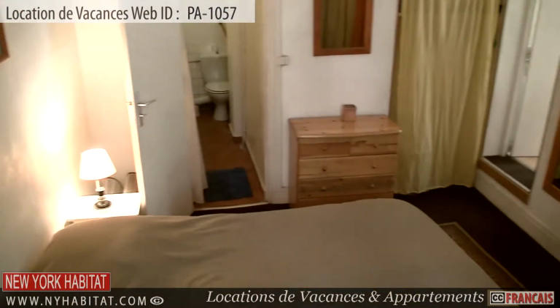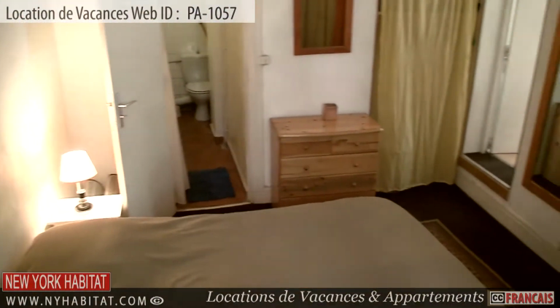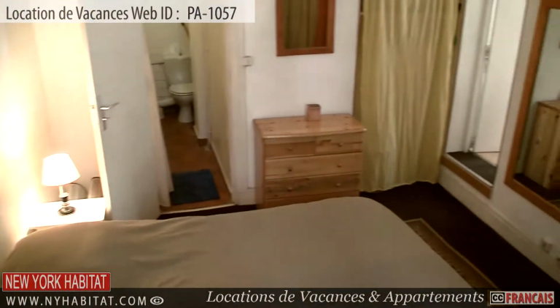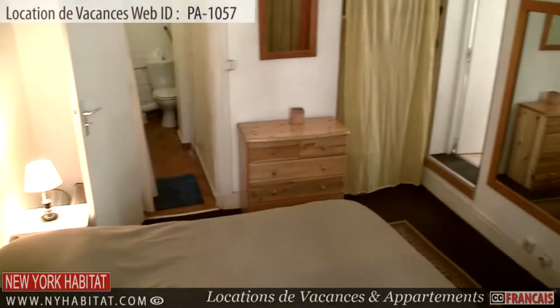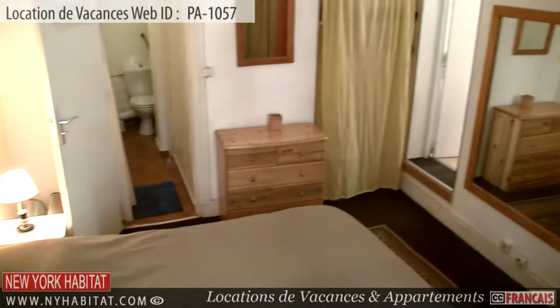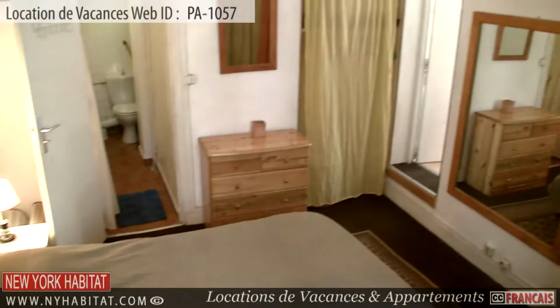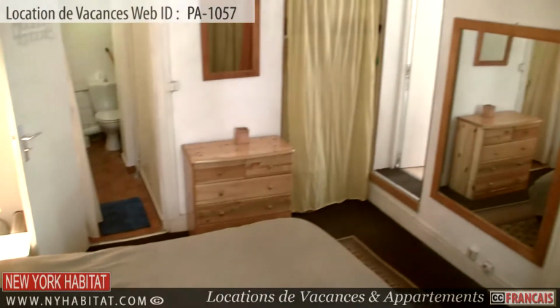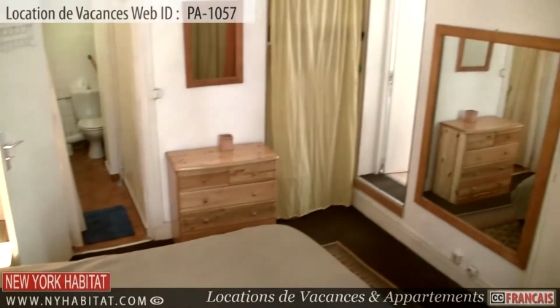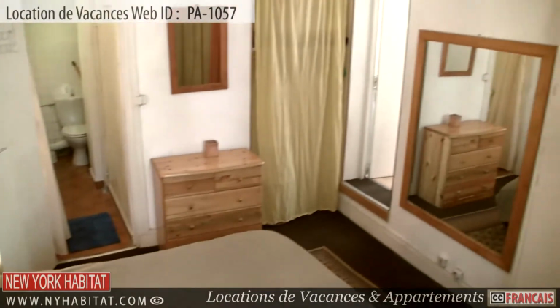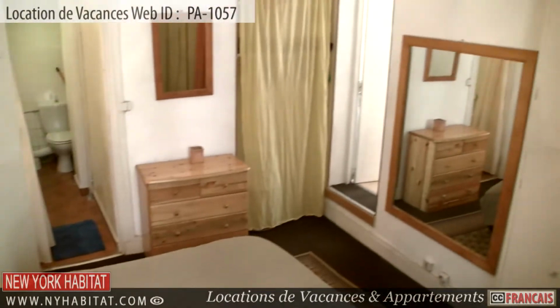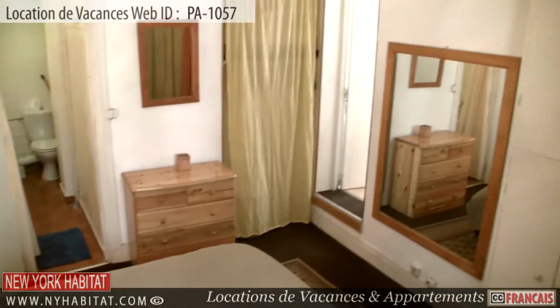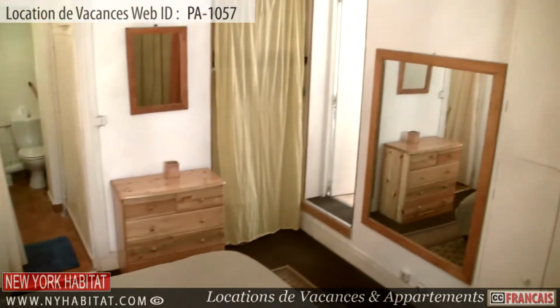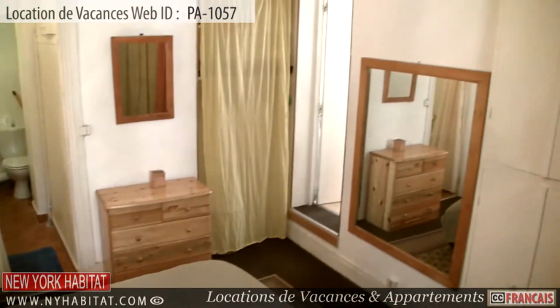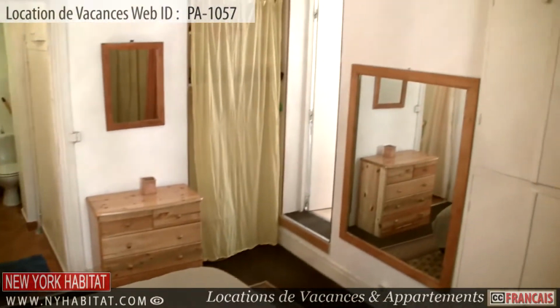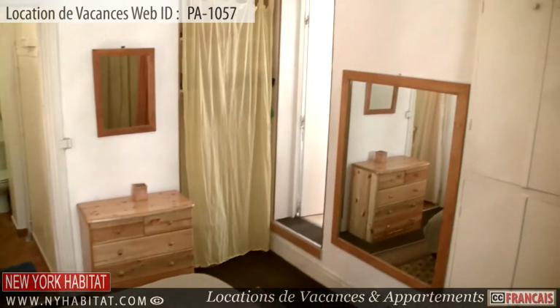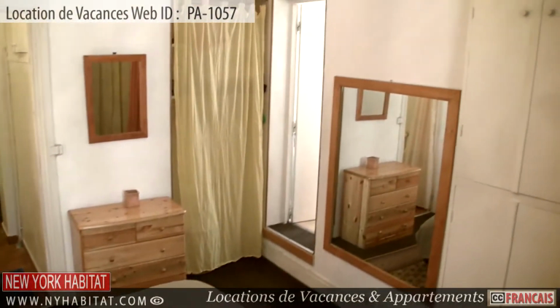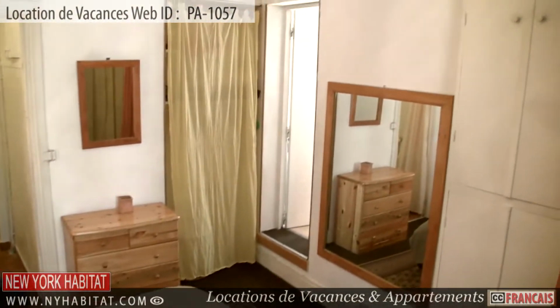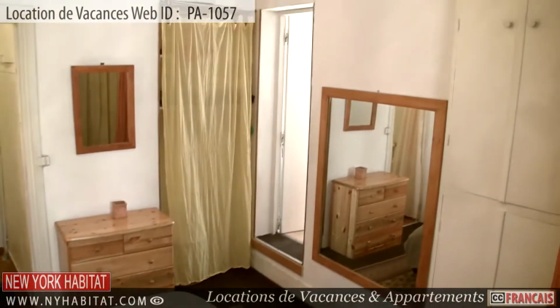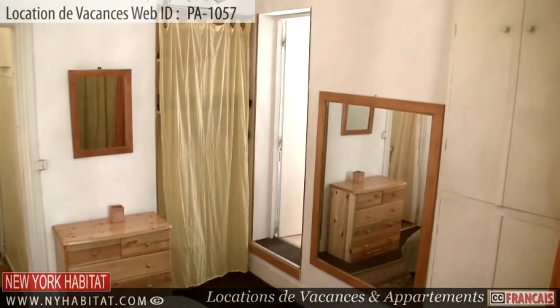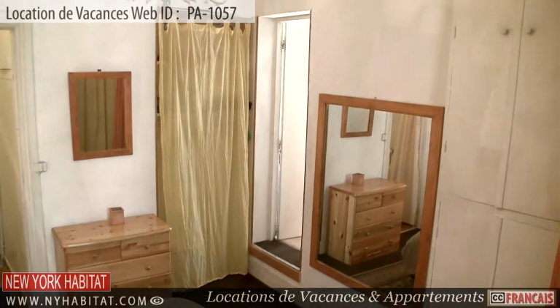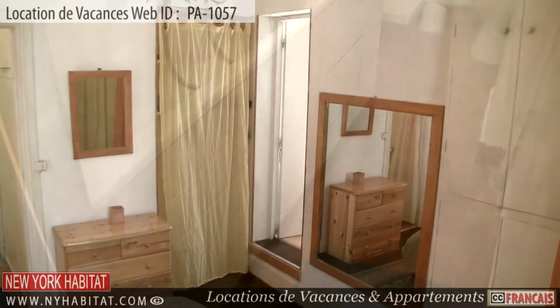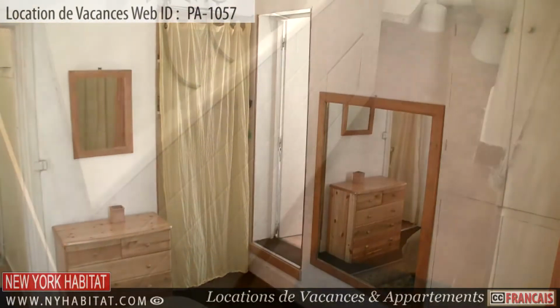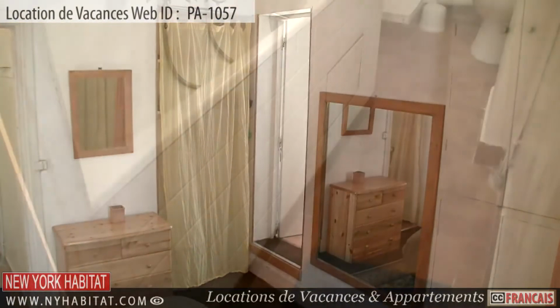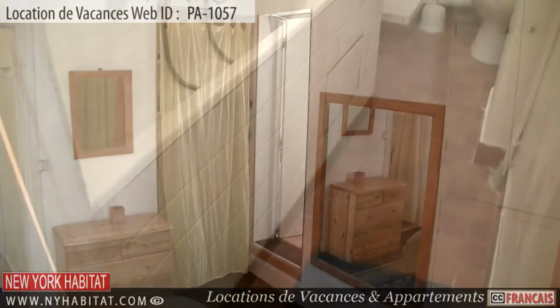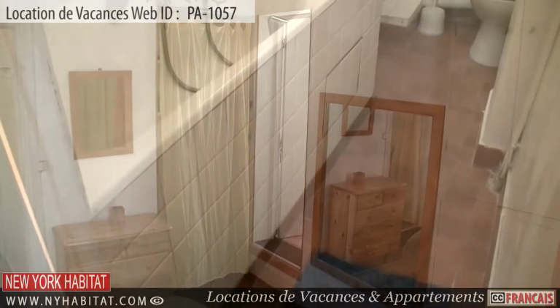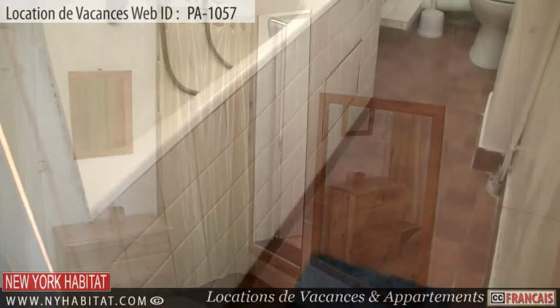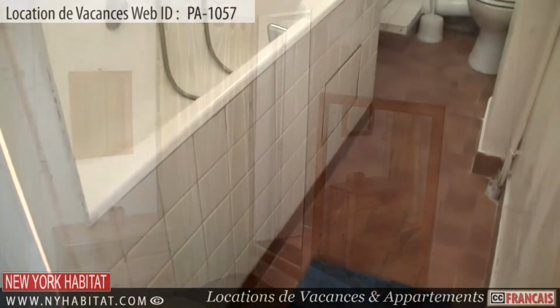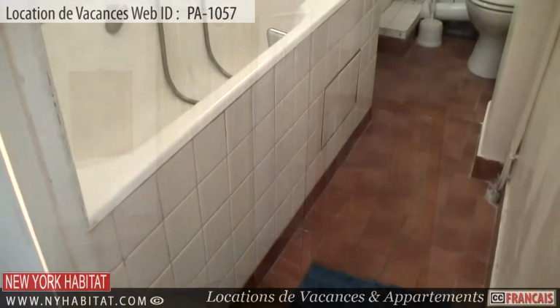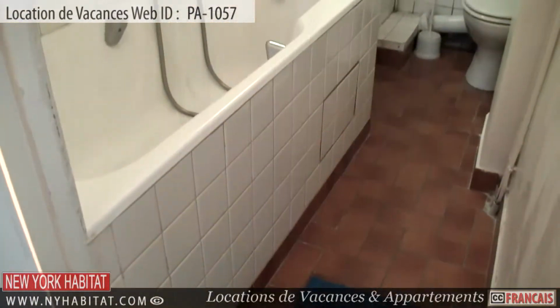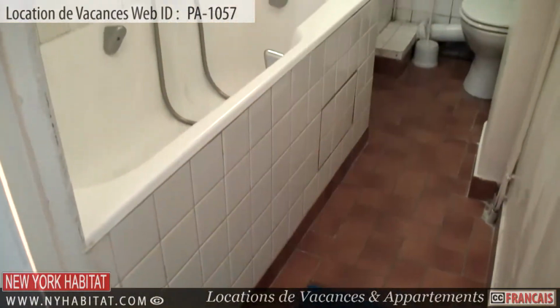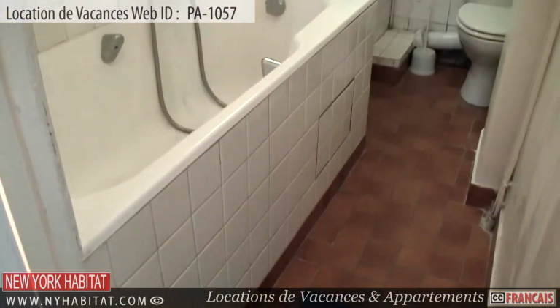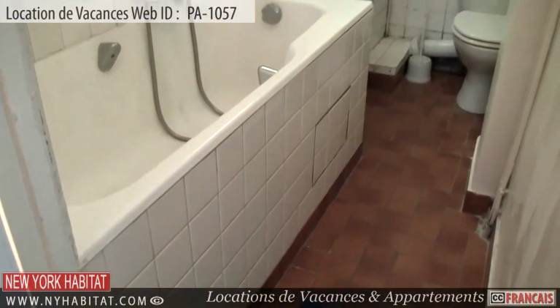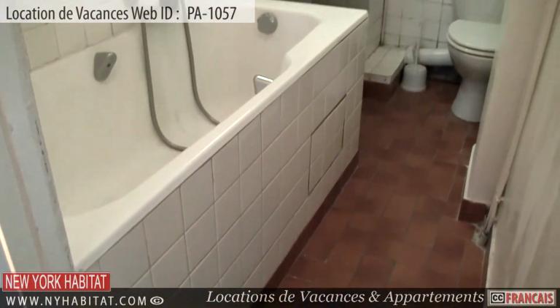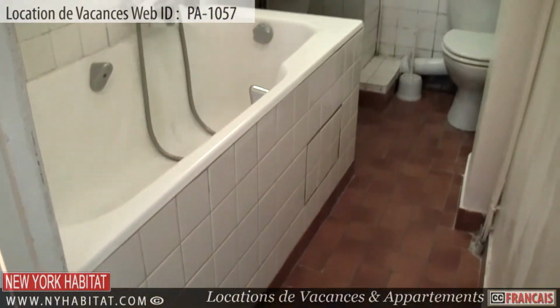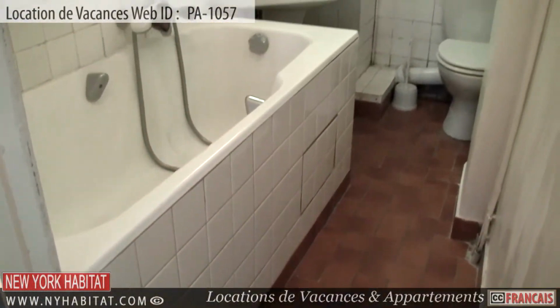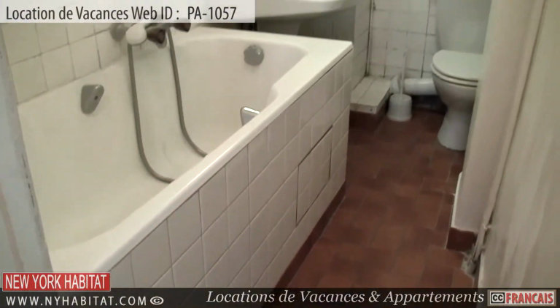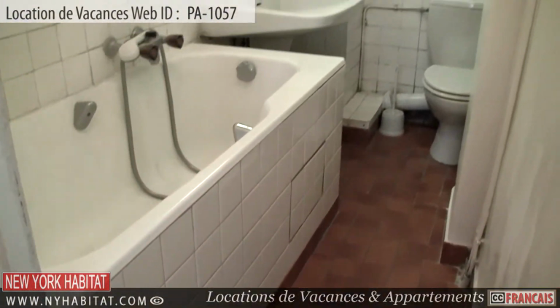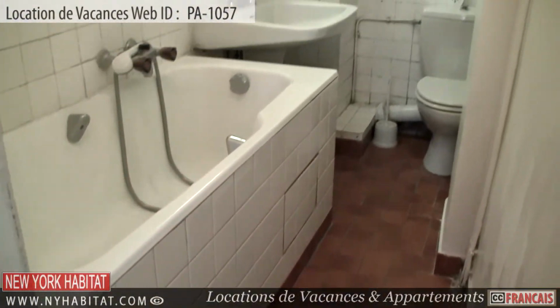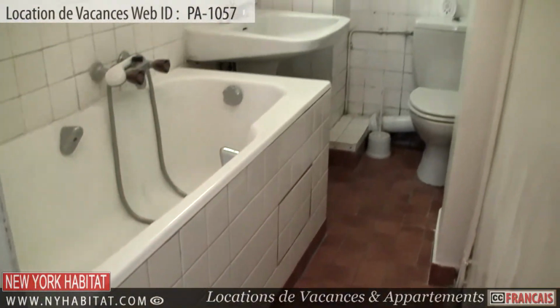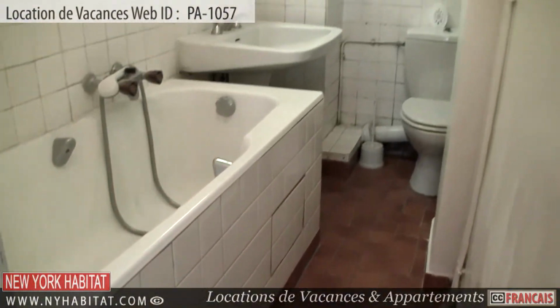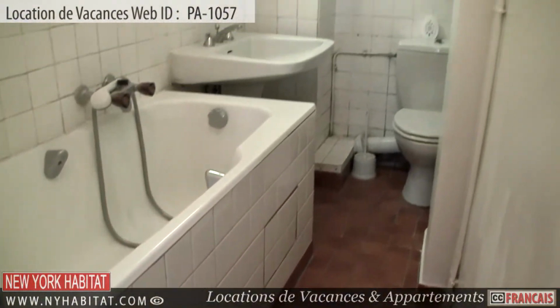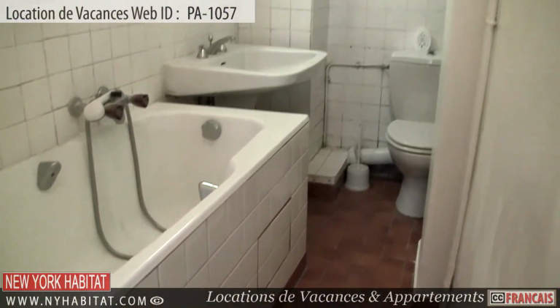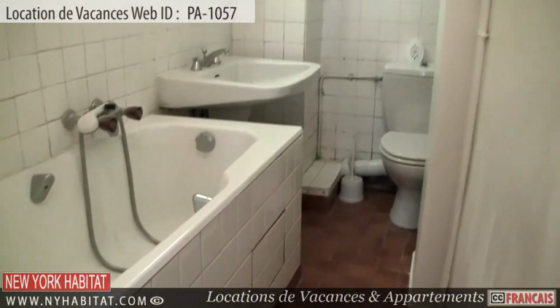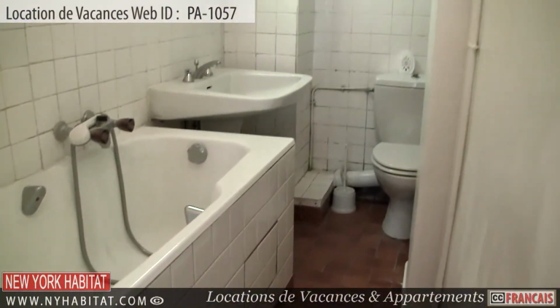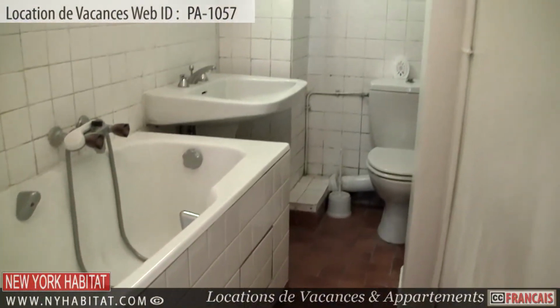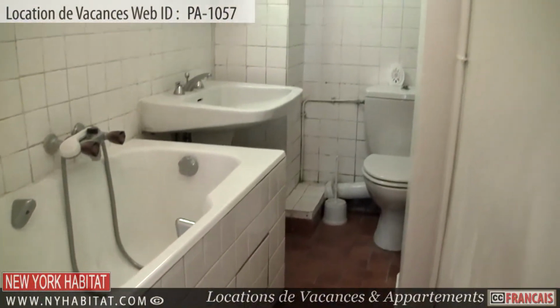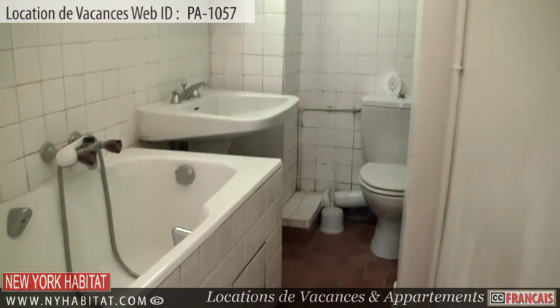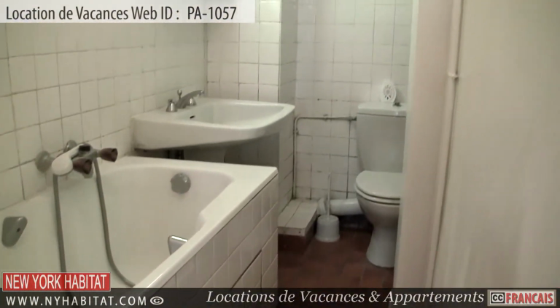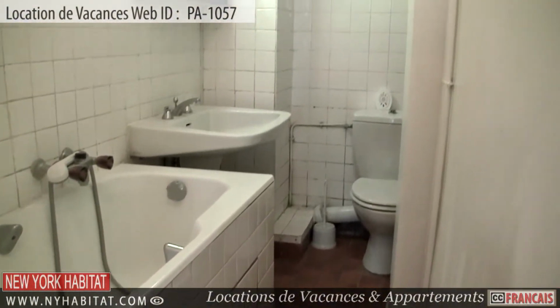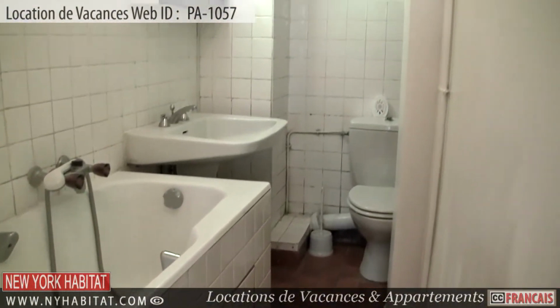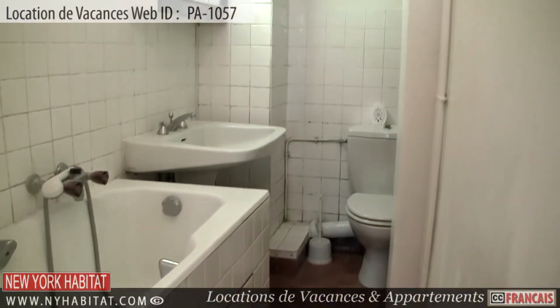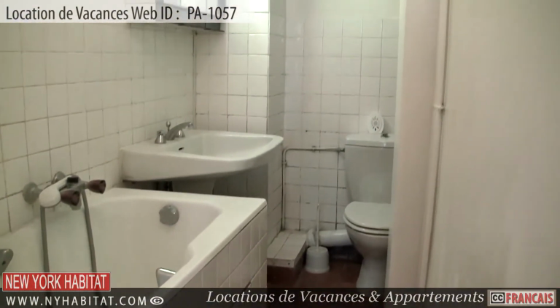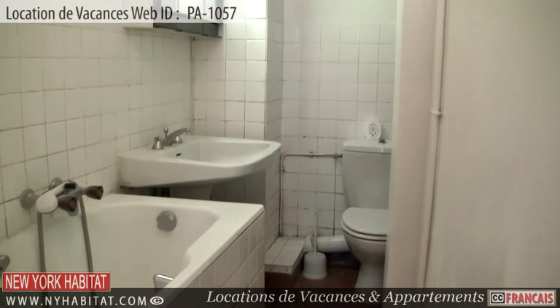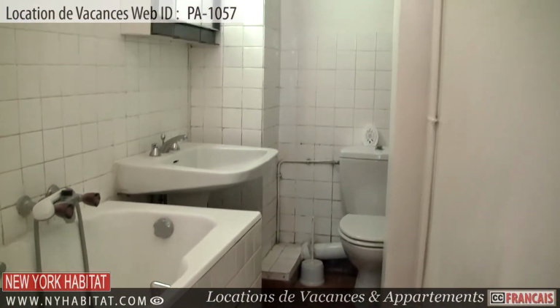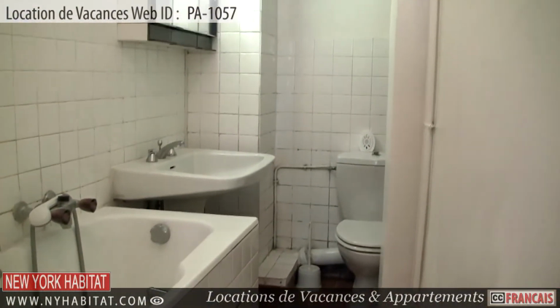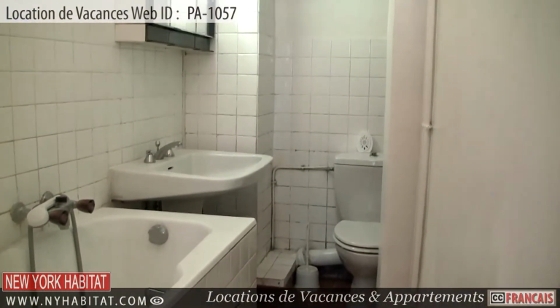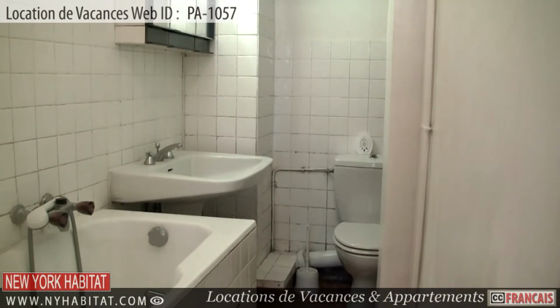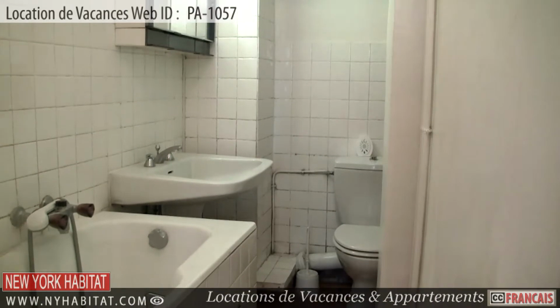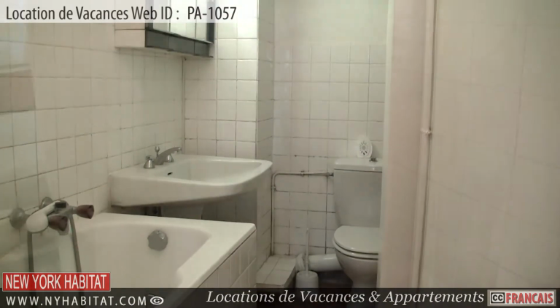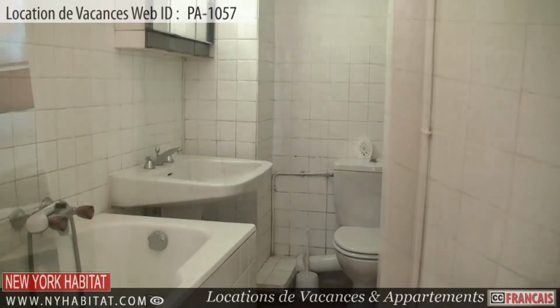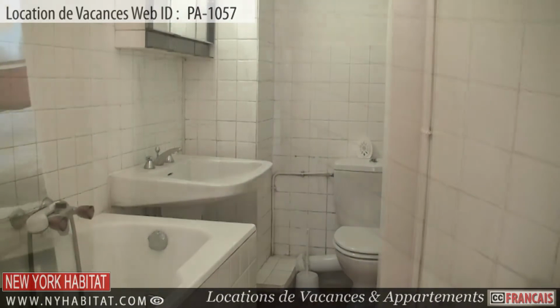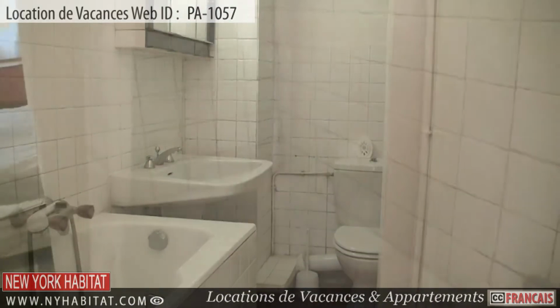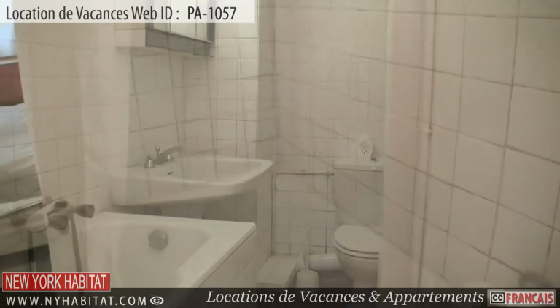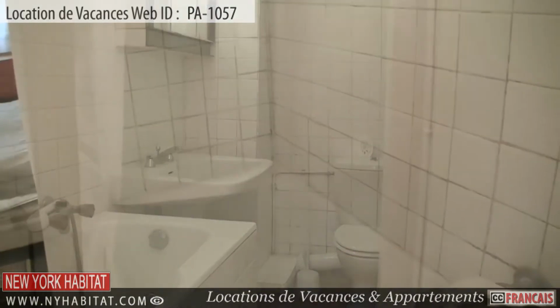Just off the living area is the bathroom. This tiled bathroom is equipped with a bathtub and shower.